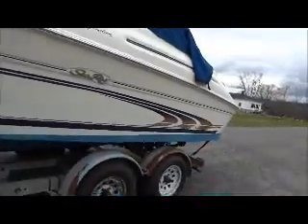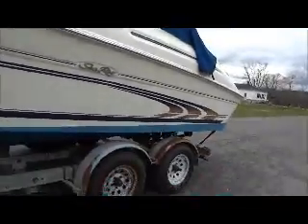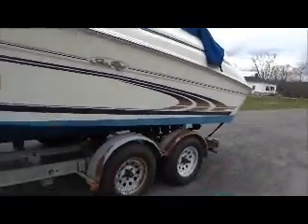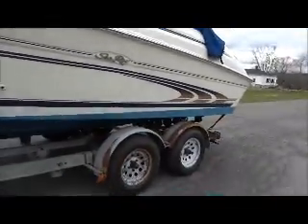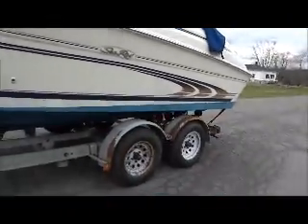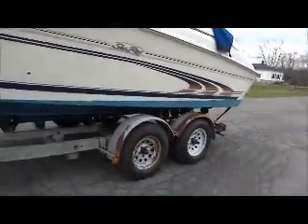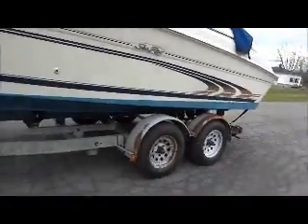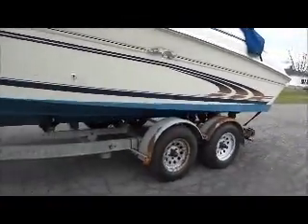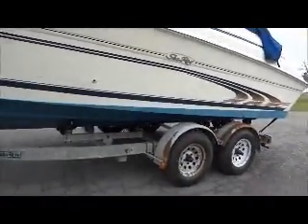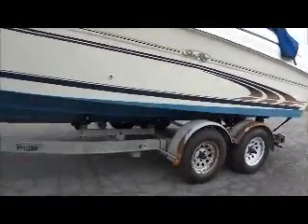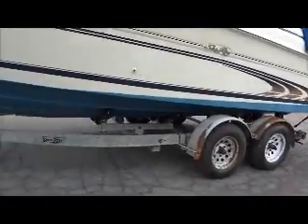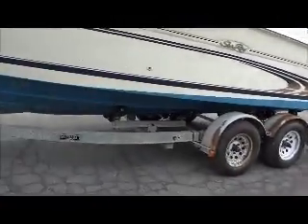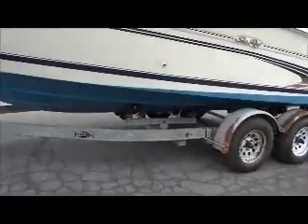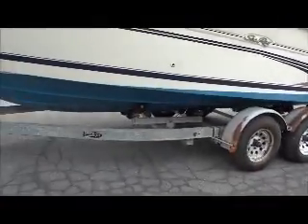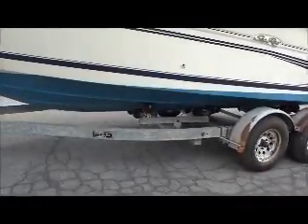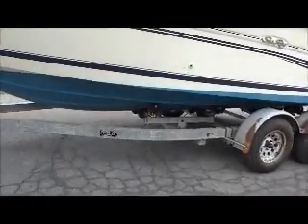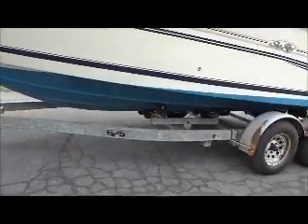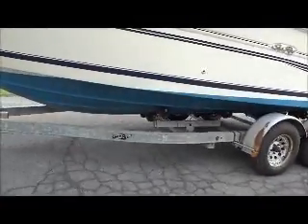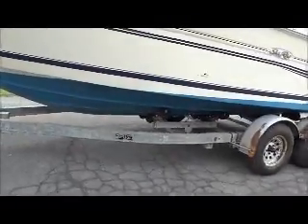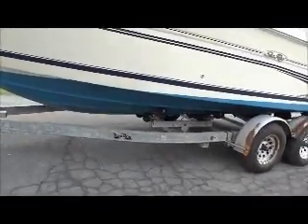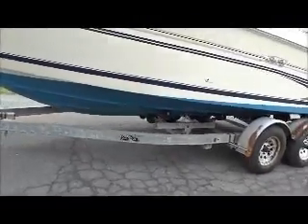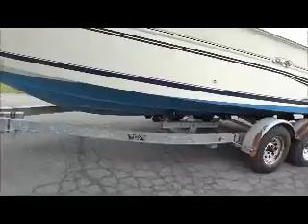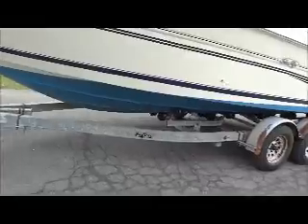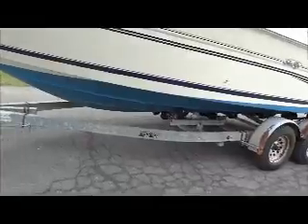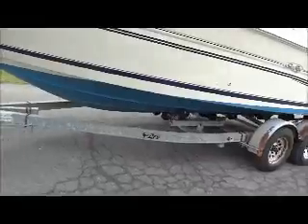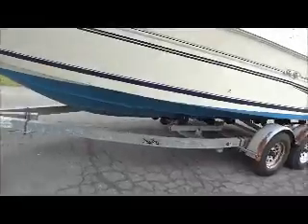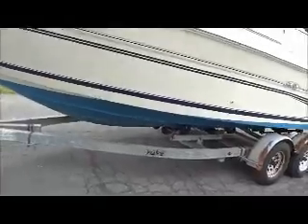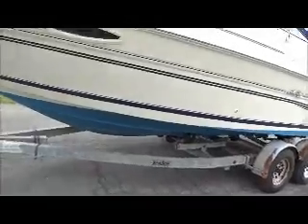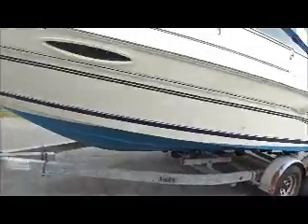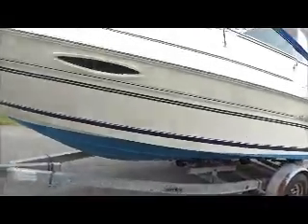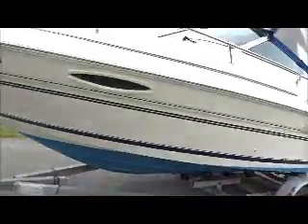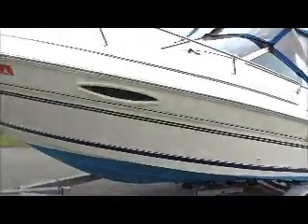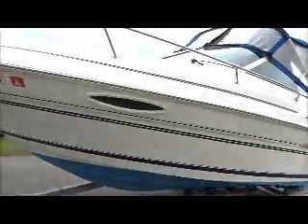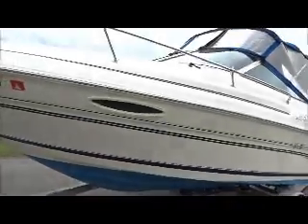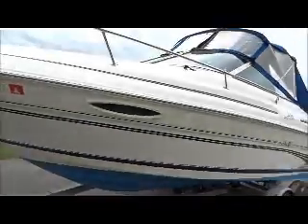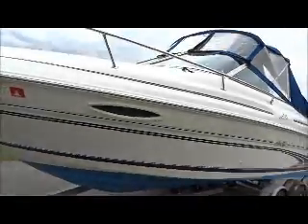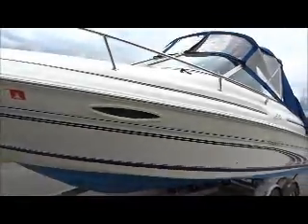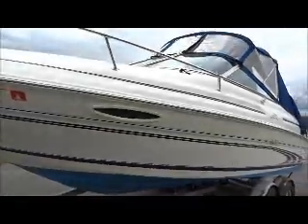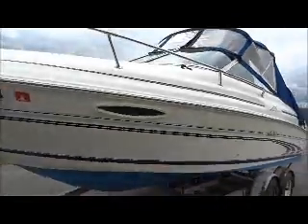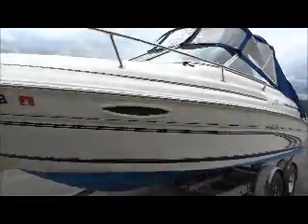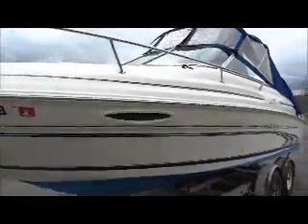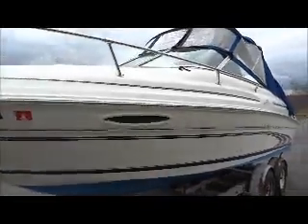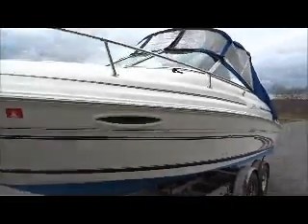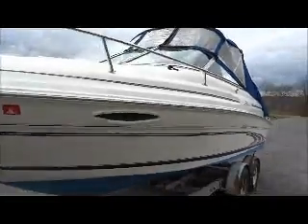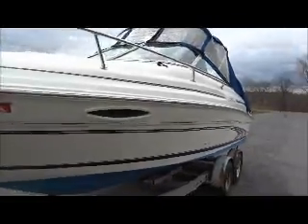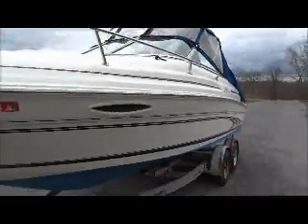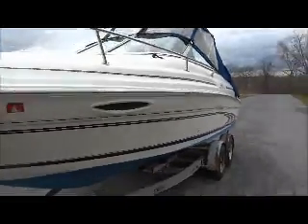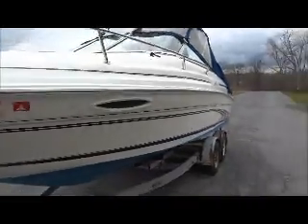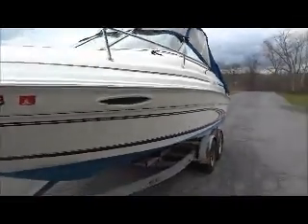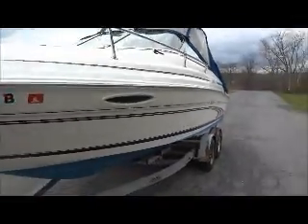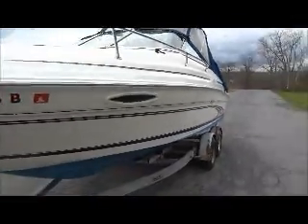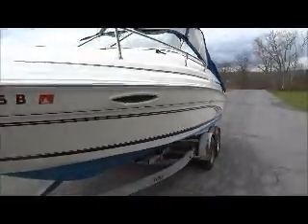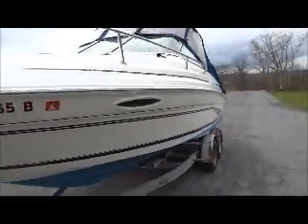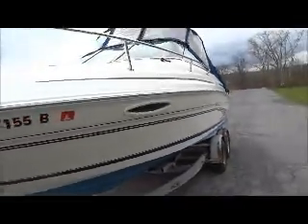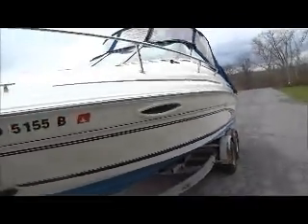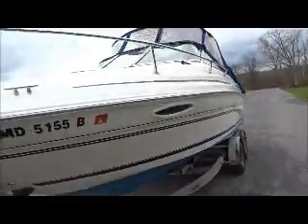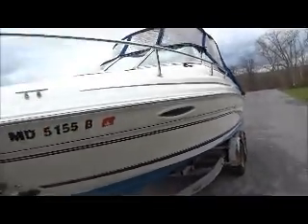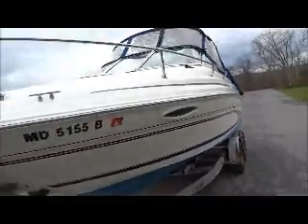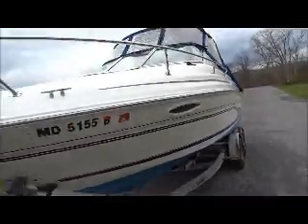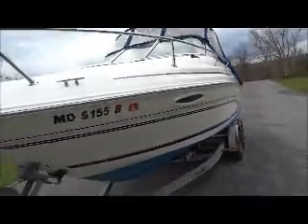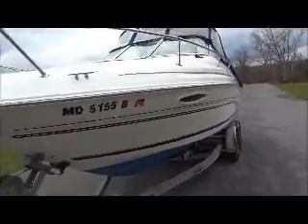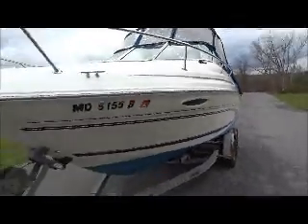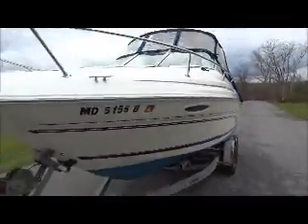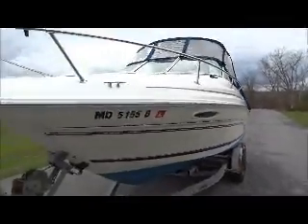The bottom of the boat is in nice shape. This is a nice little Sea Ray.